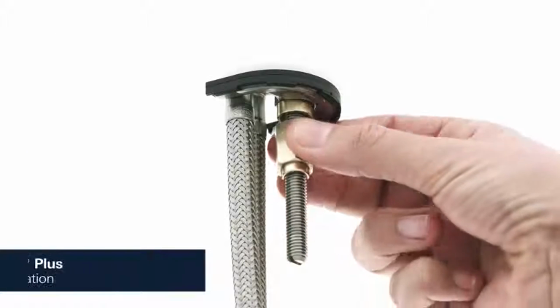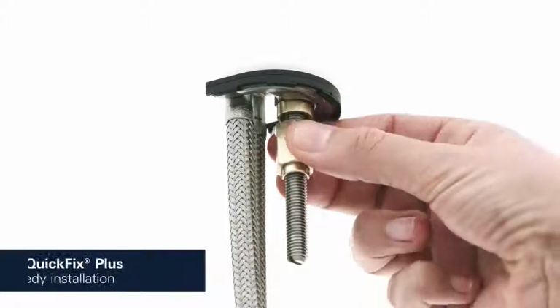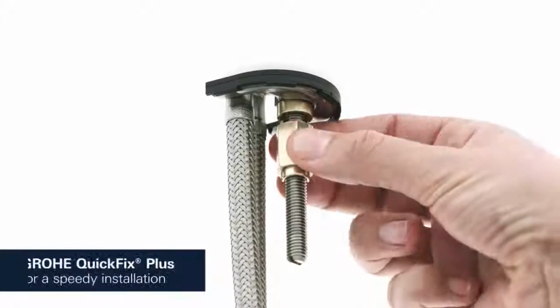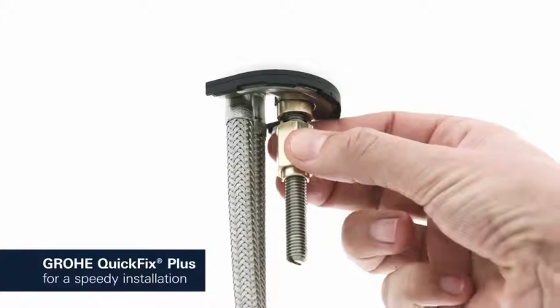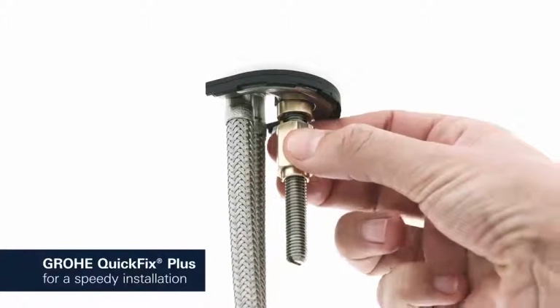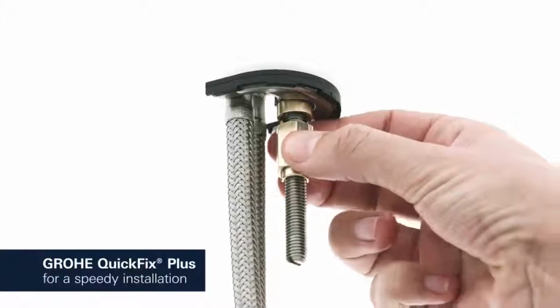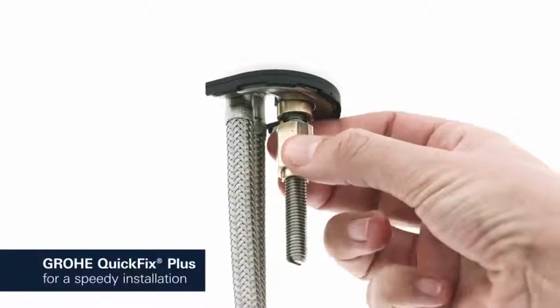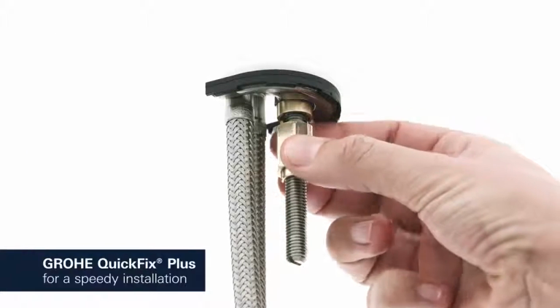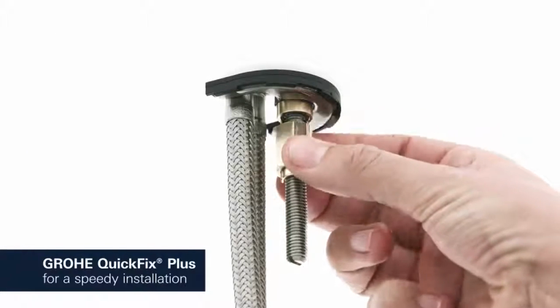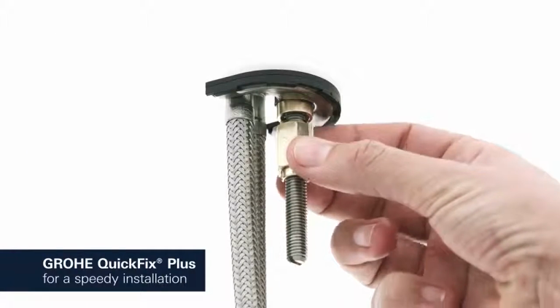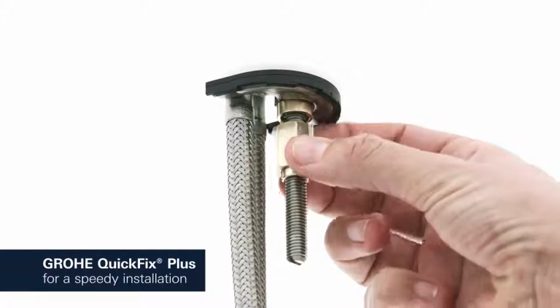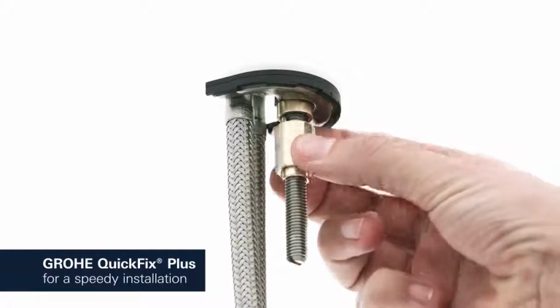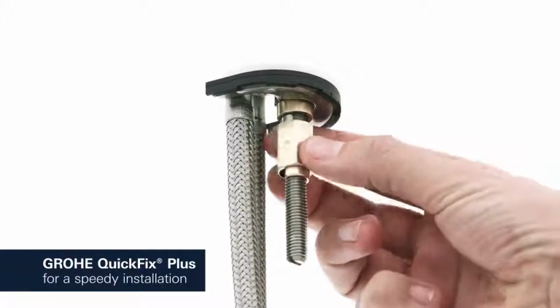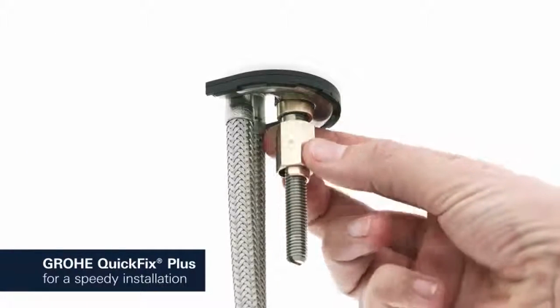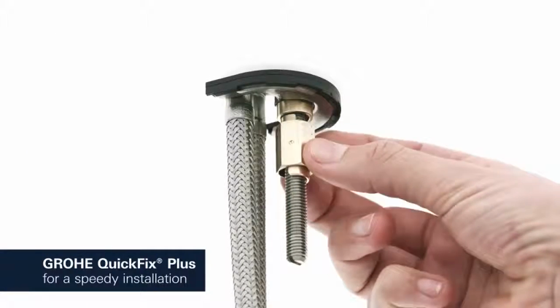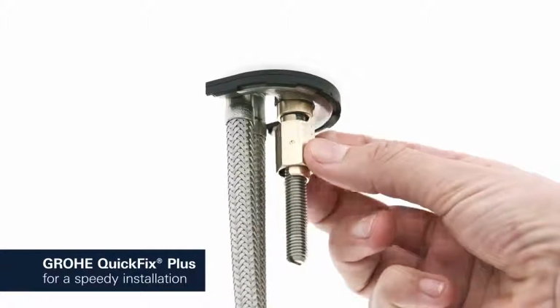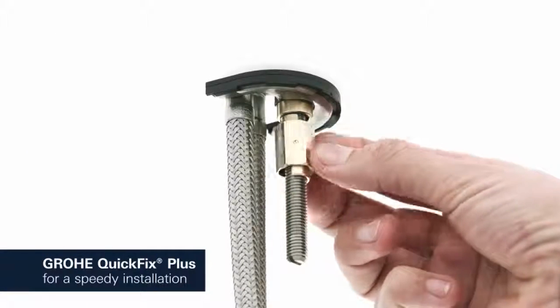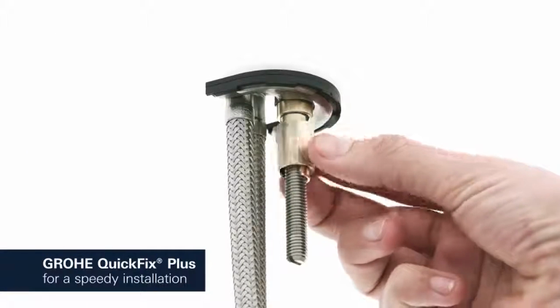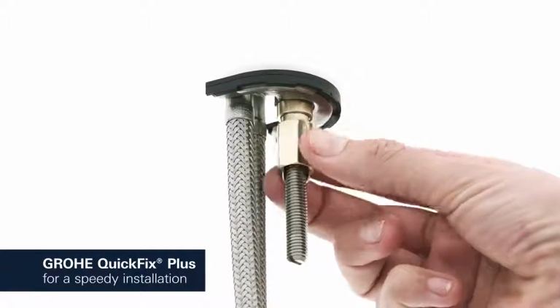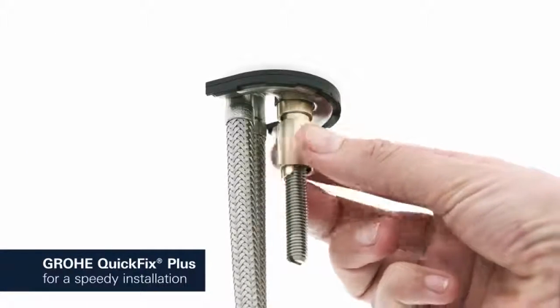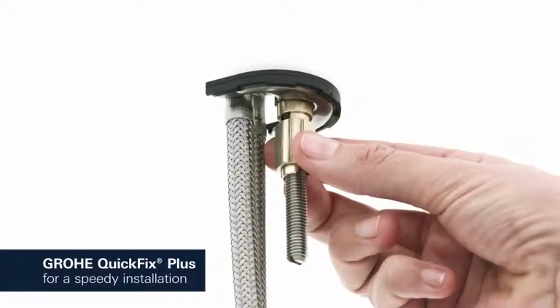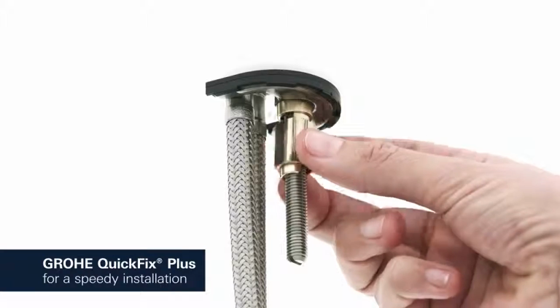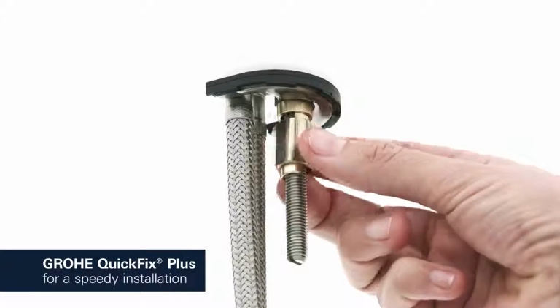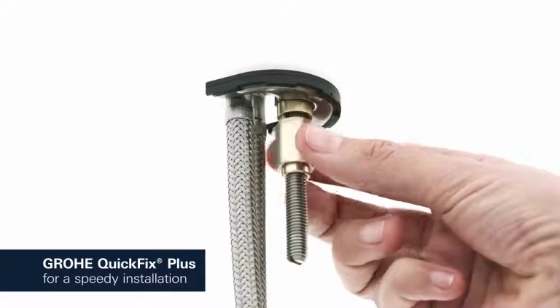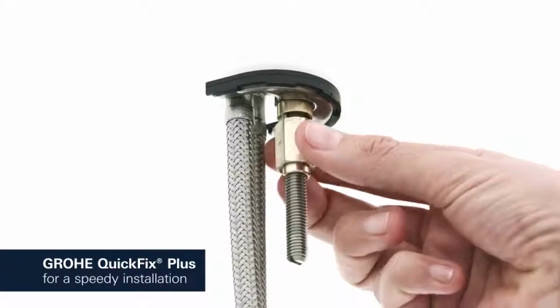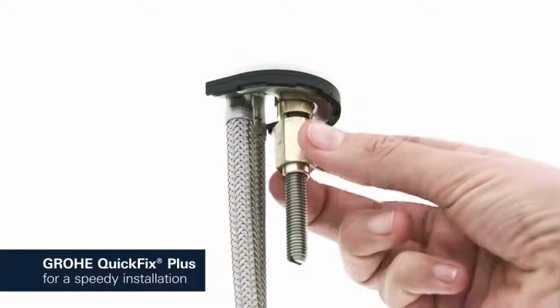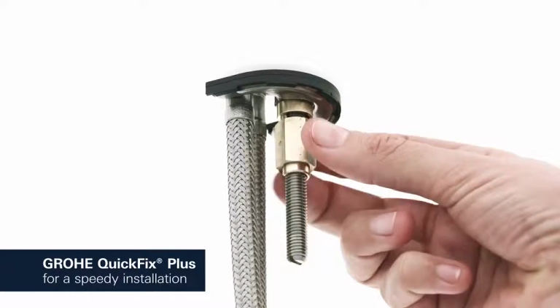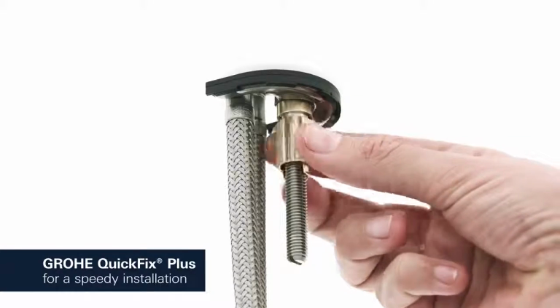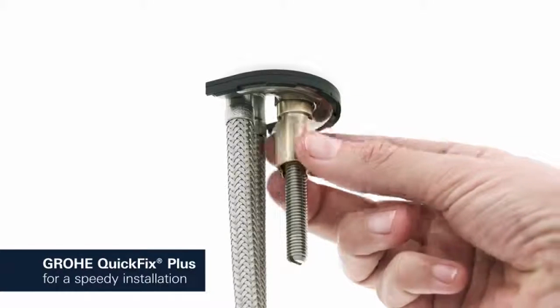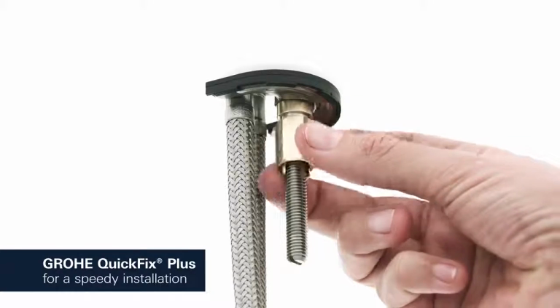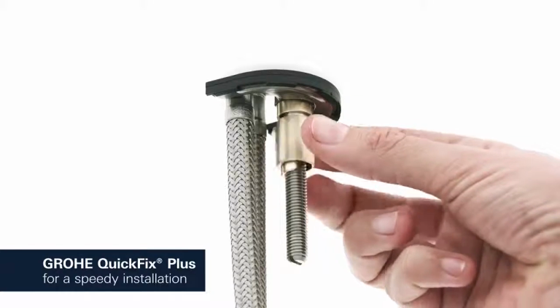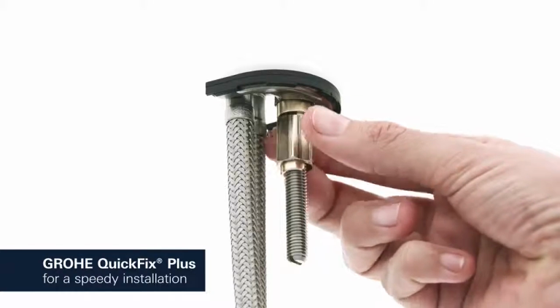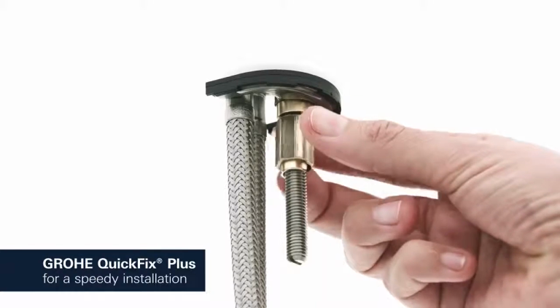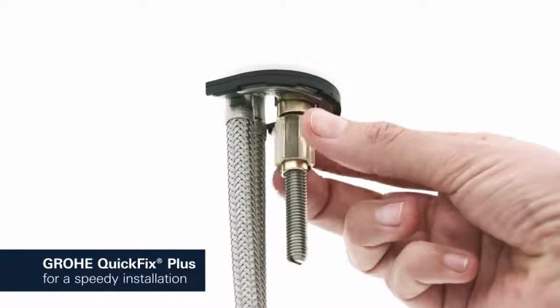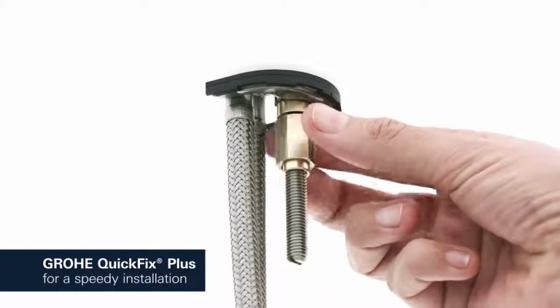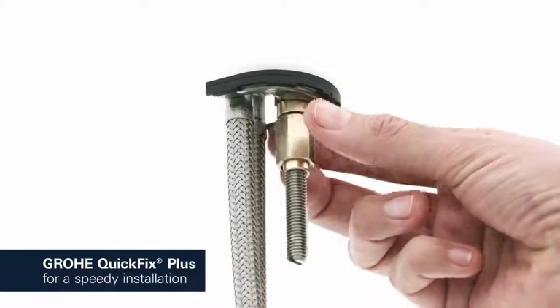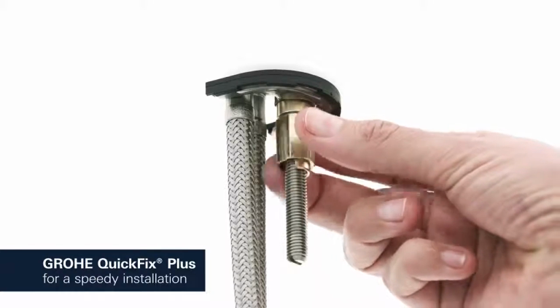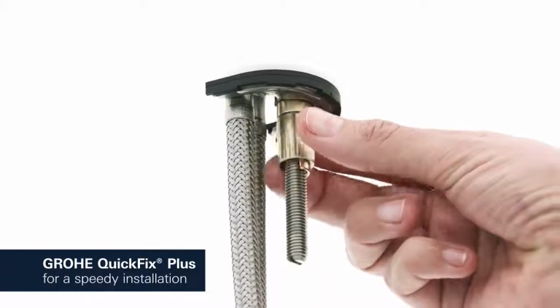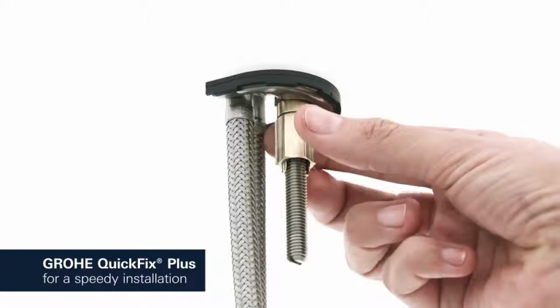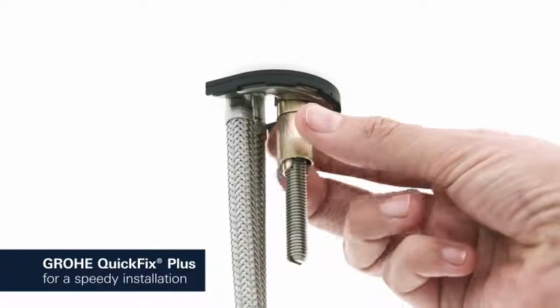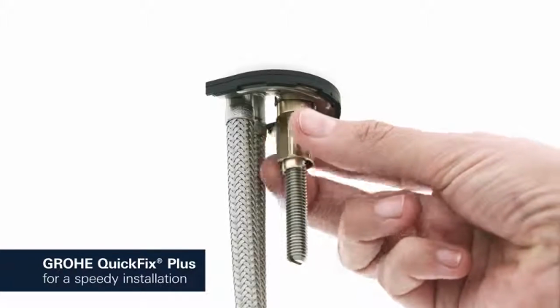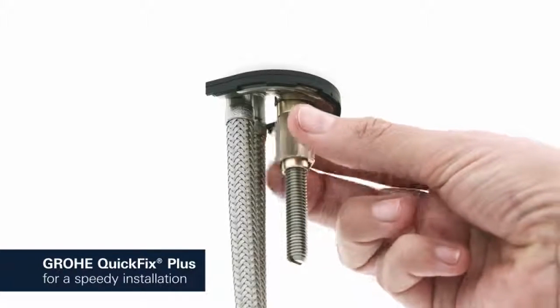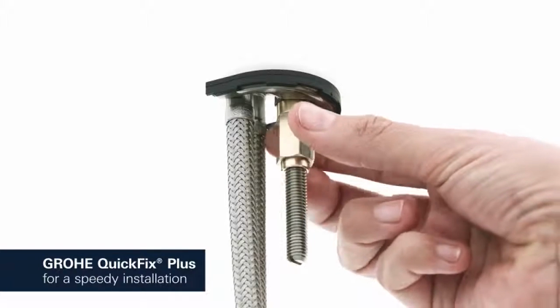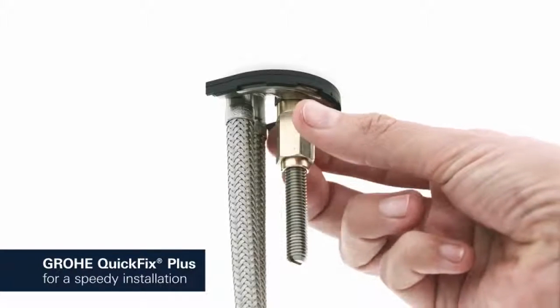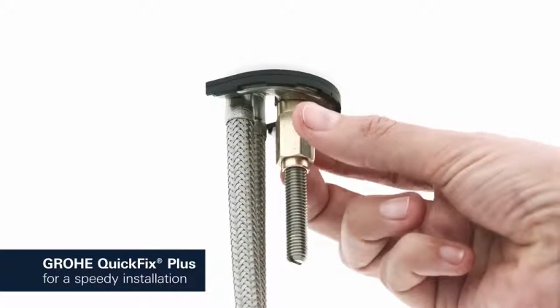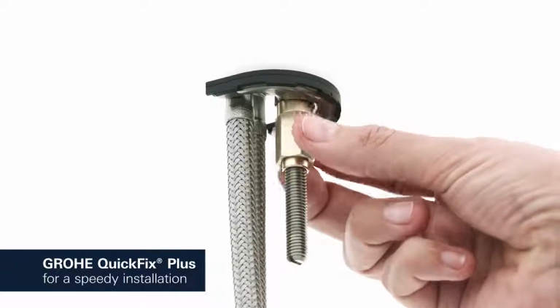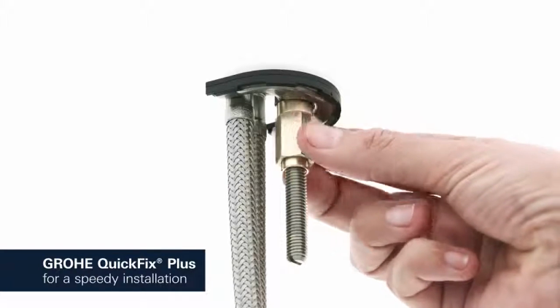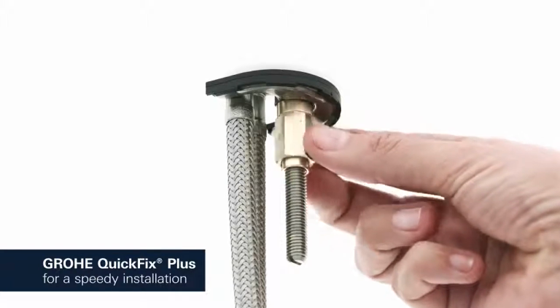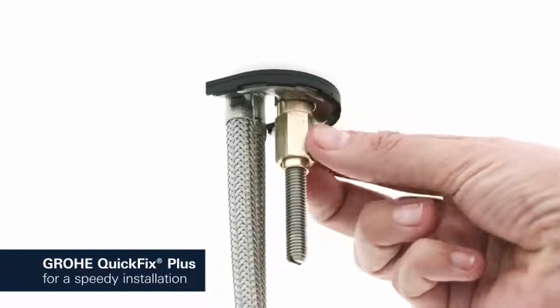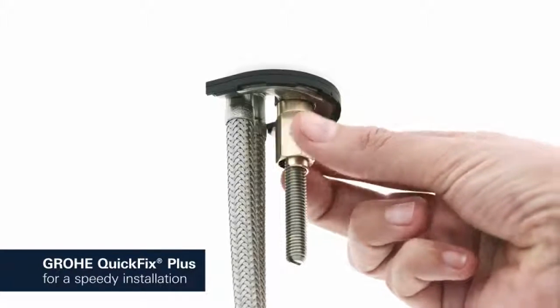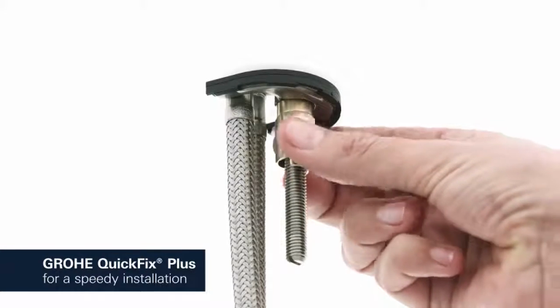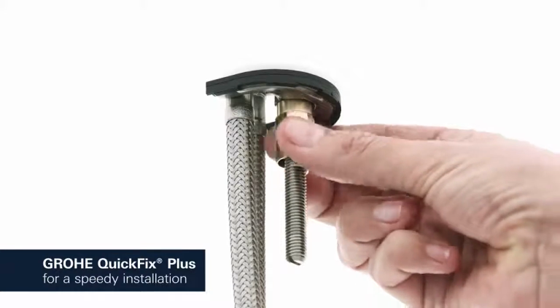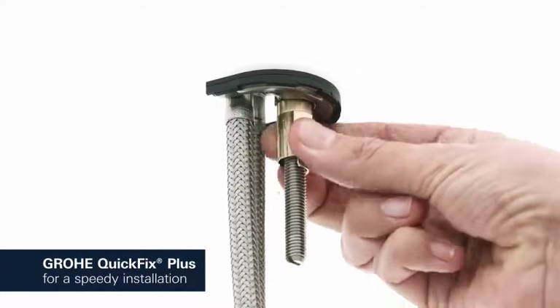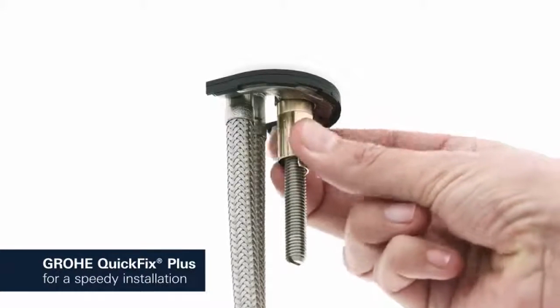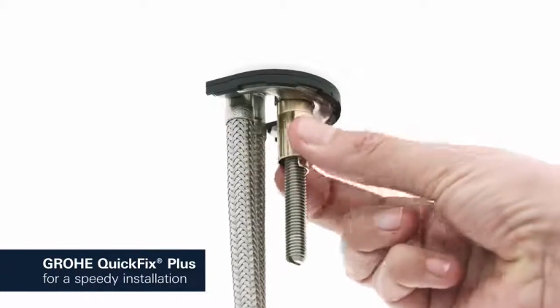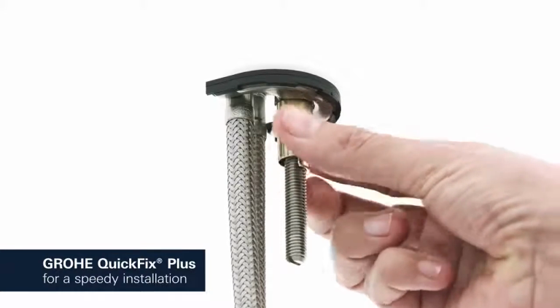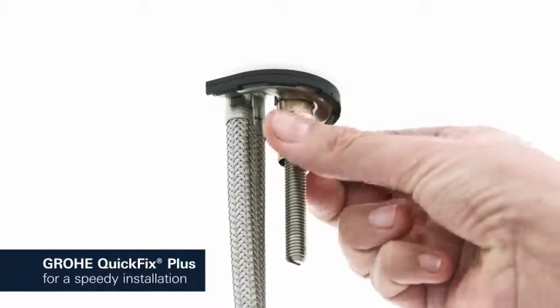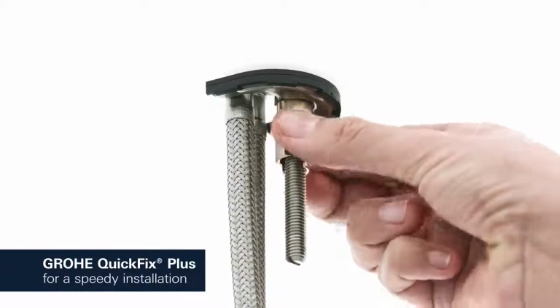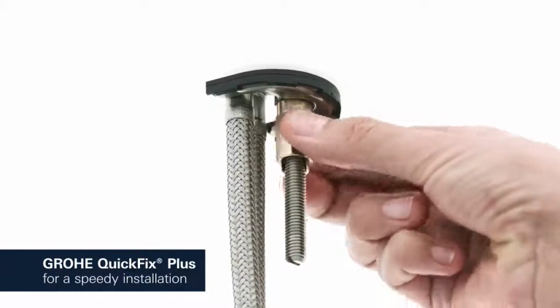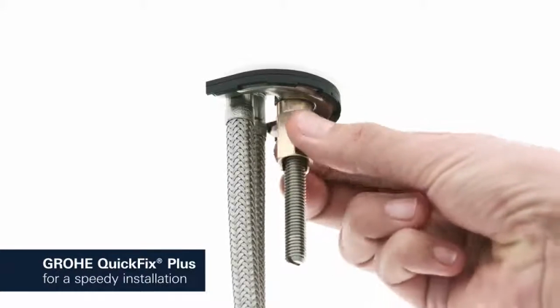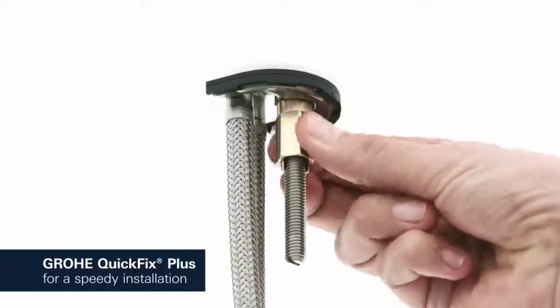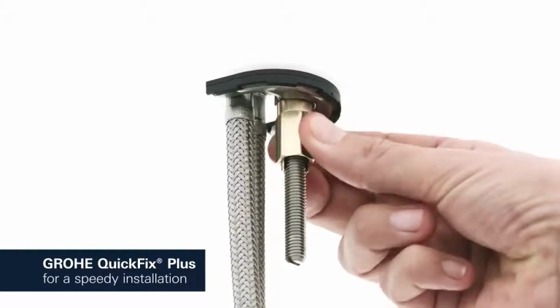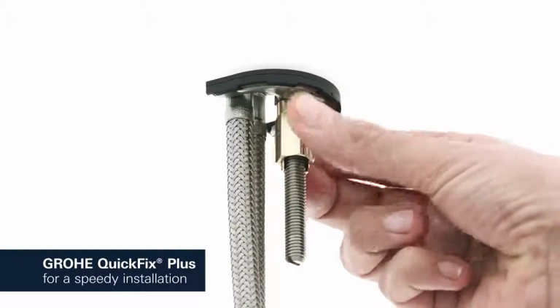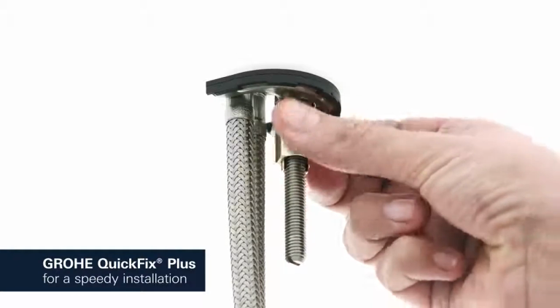Consisting of fewer parts, our new Grower Quick Fix Plus system makes the installation process quicker and easier than ever.